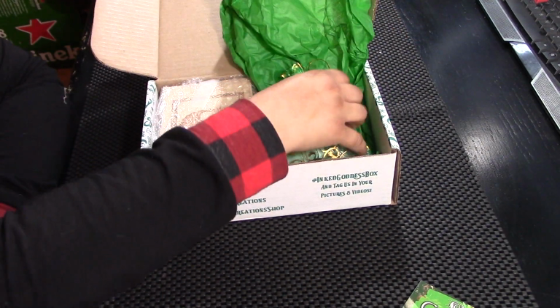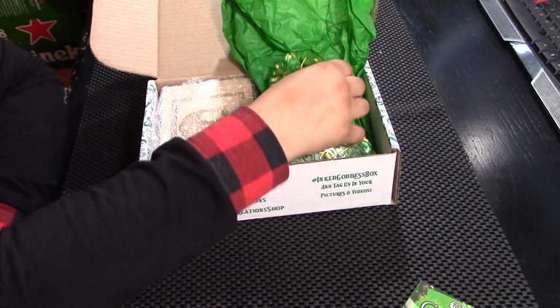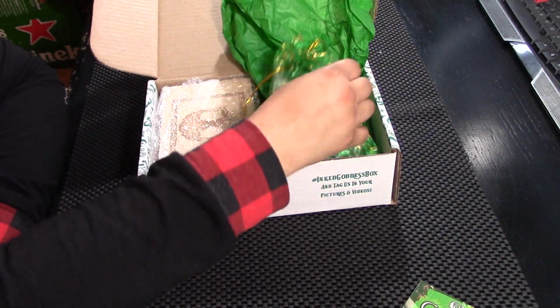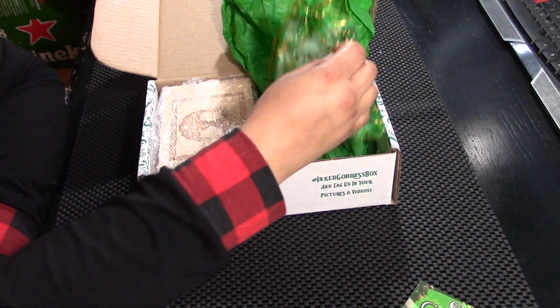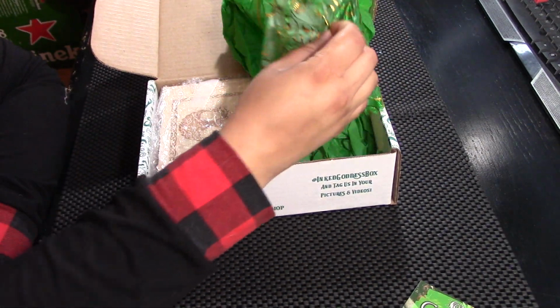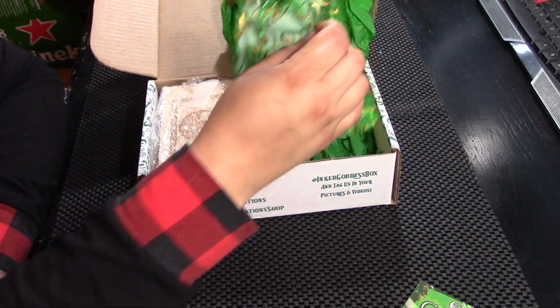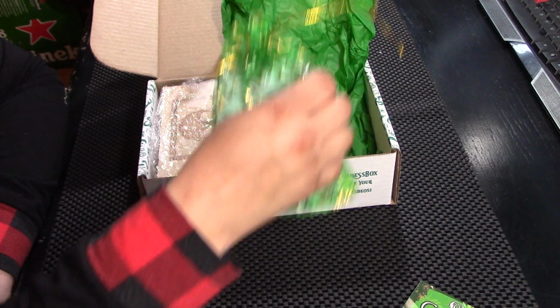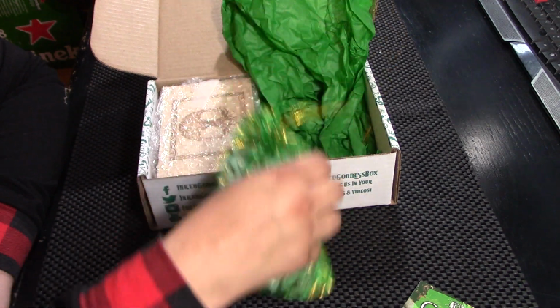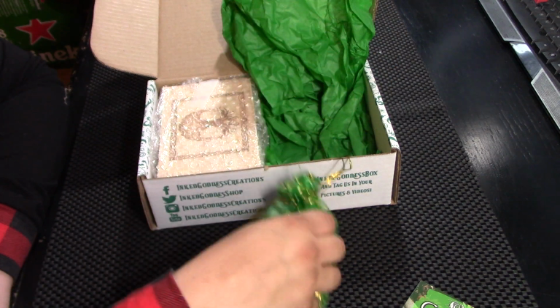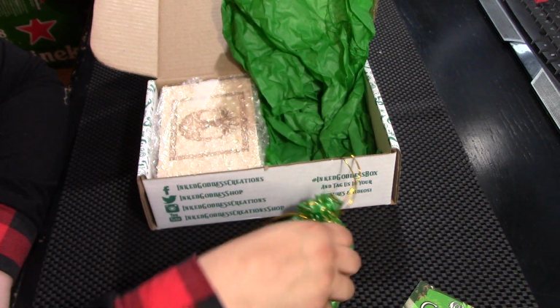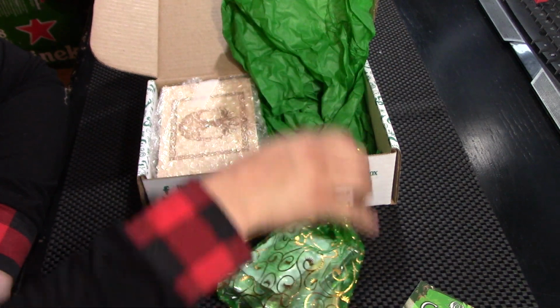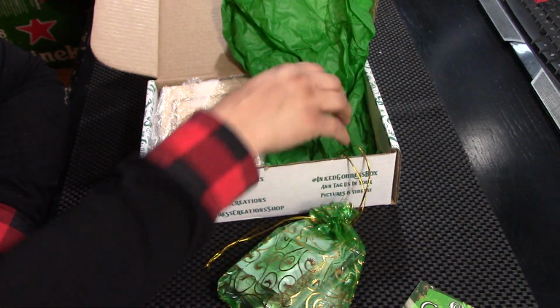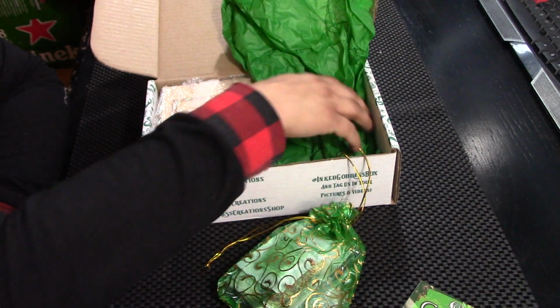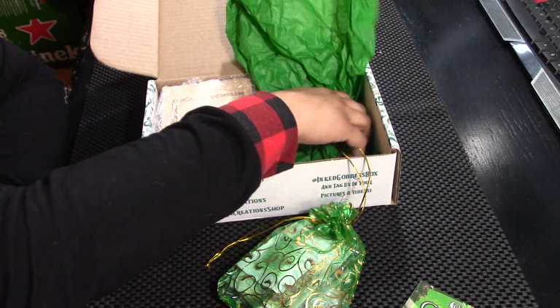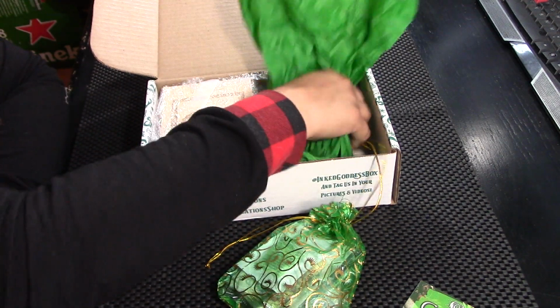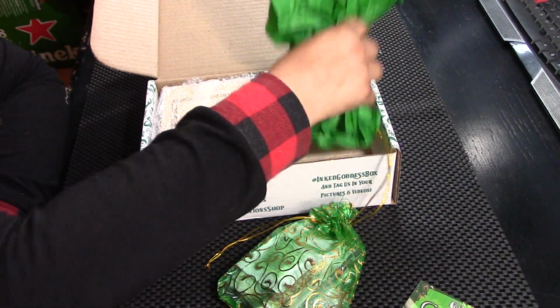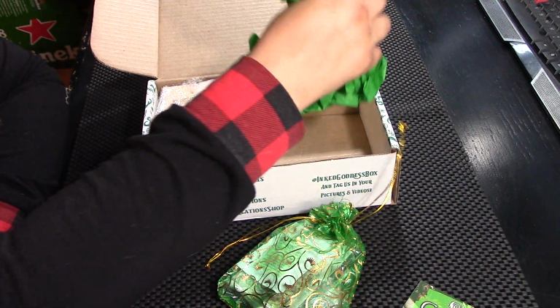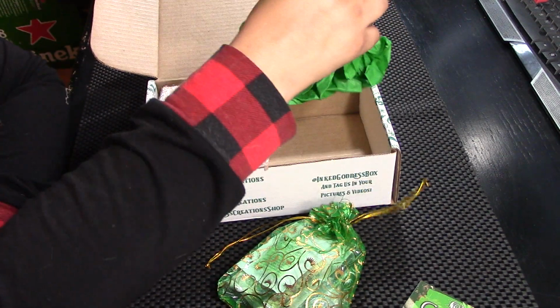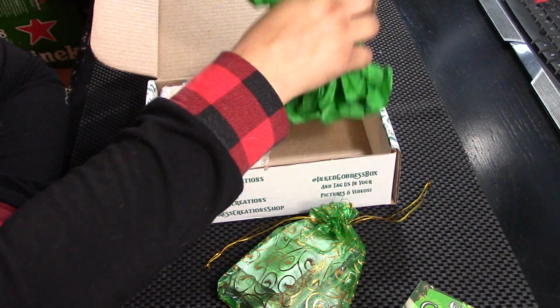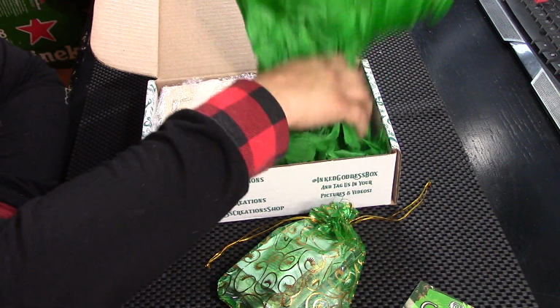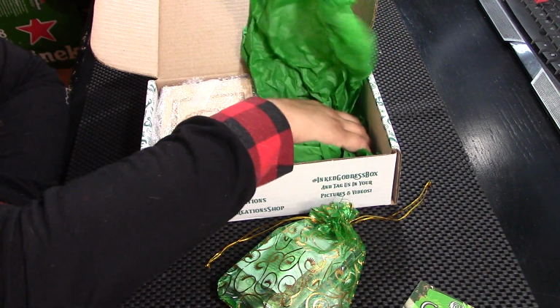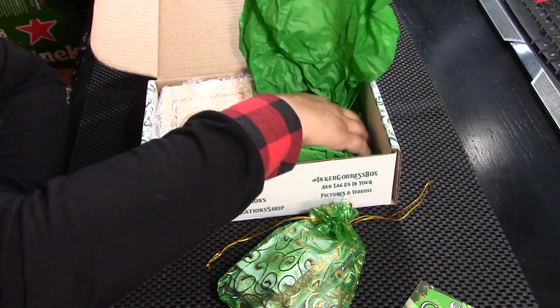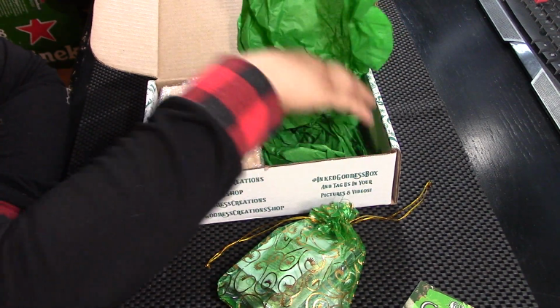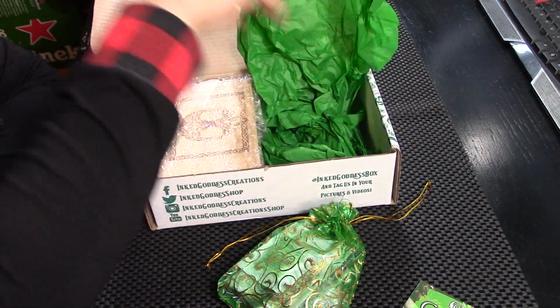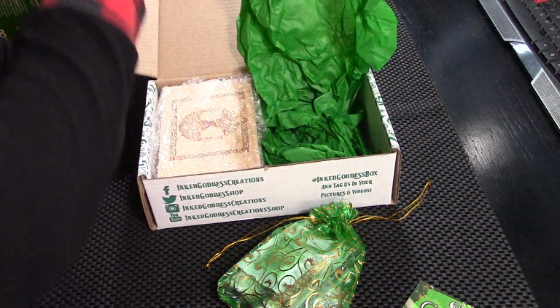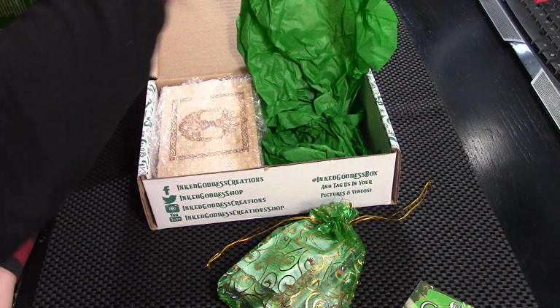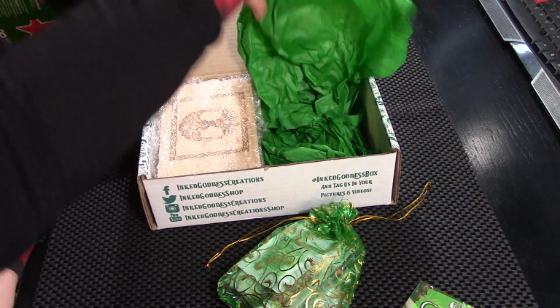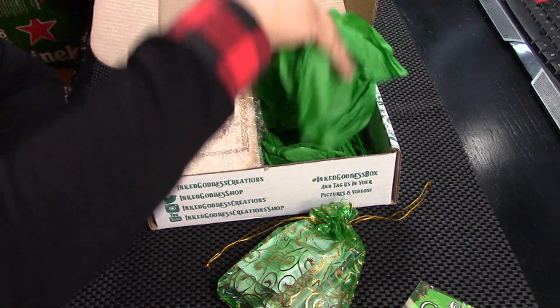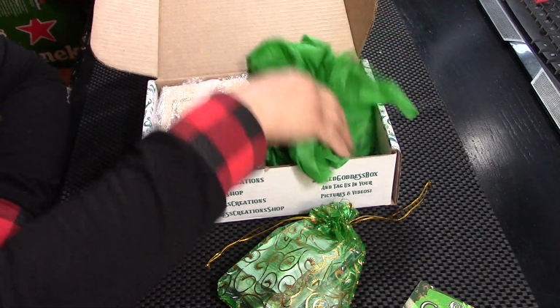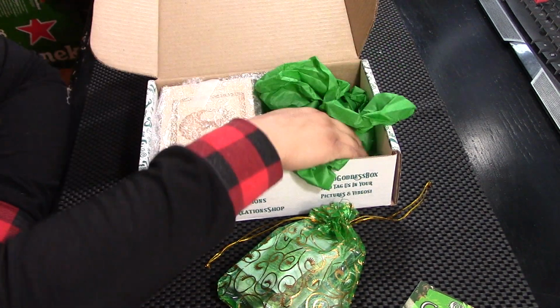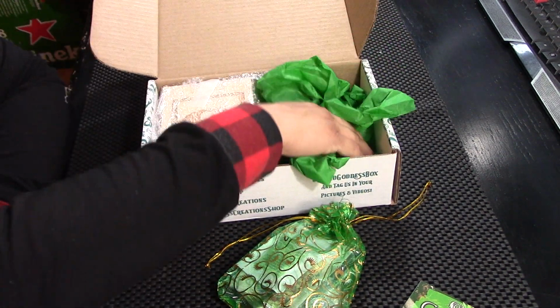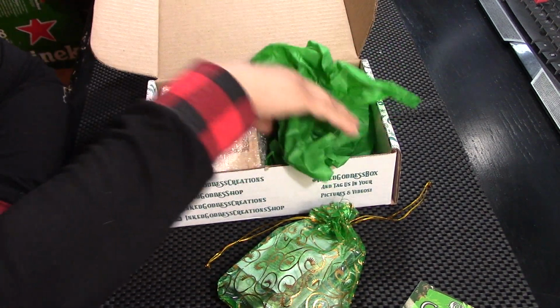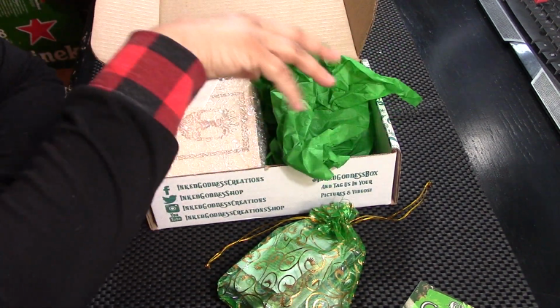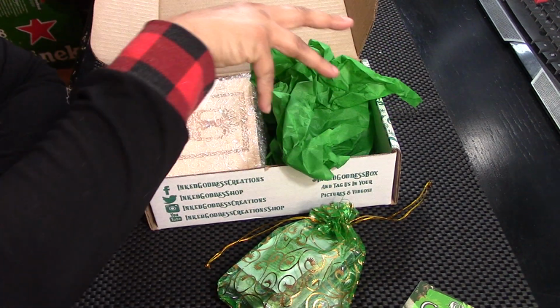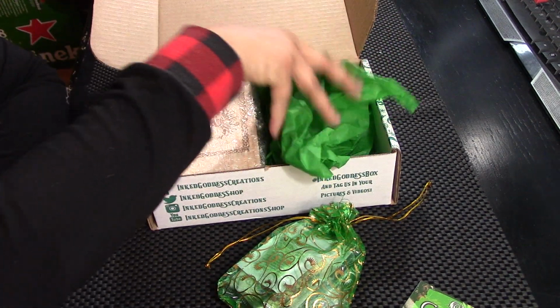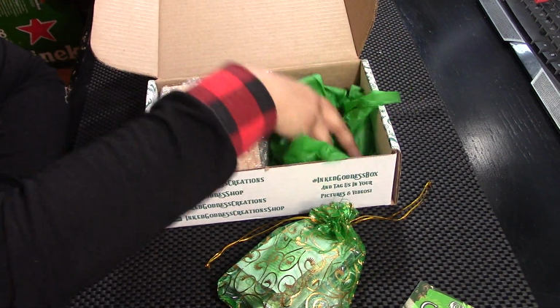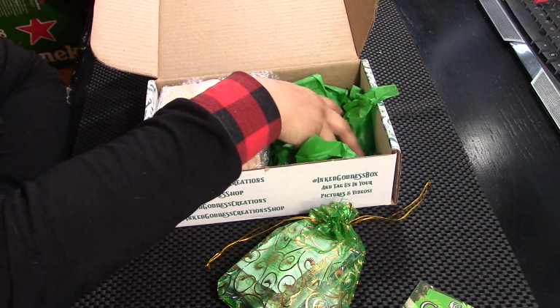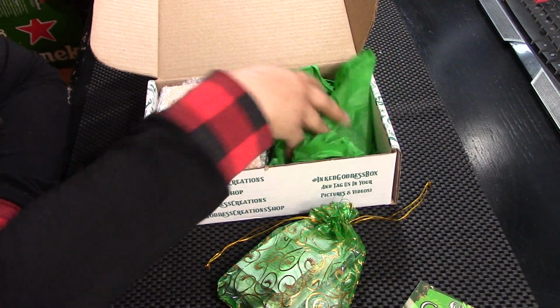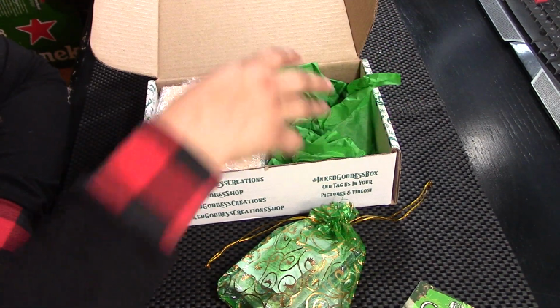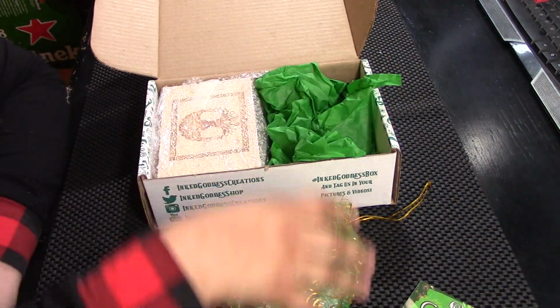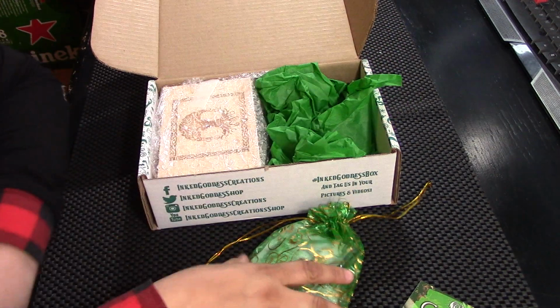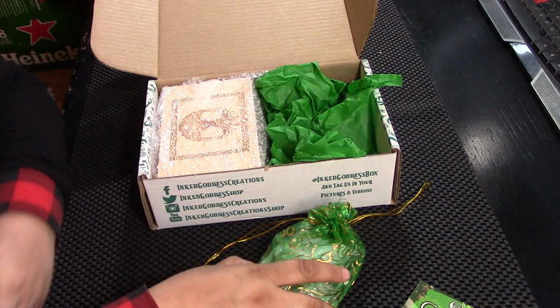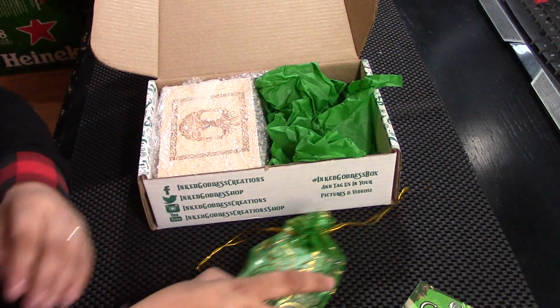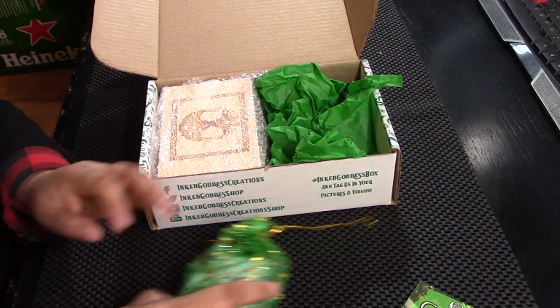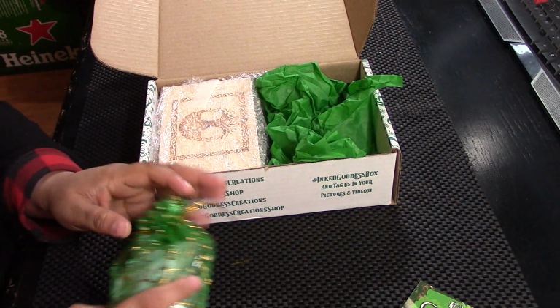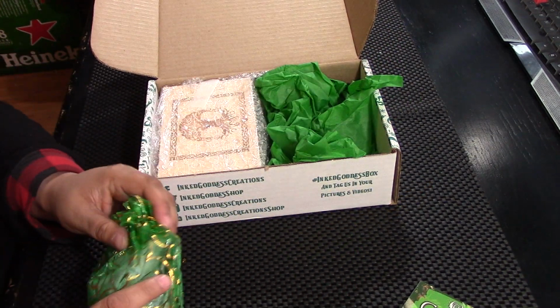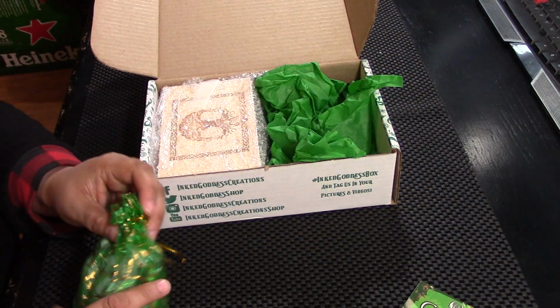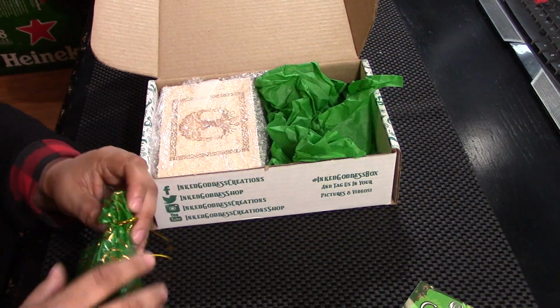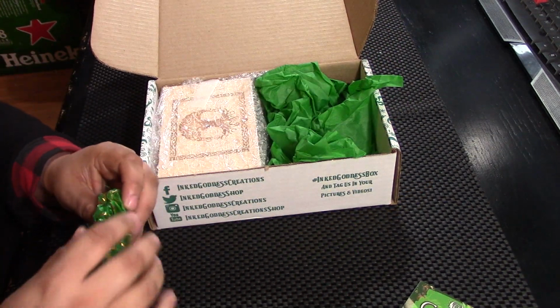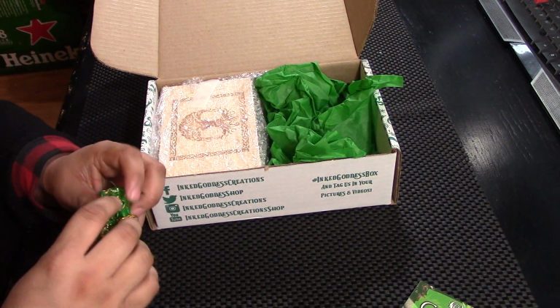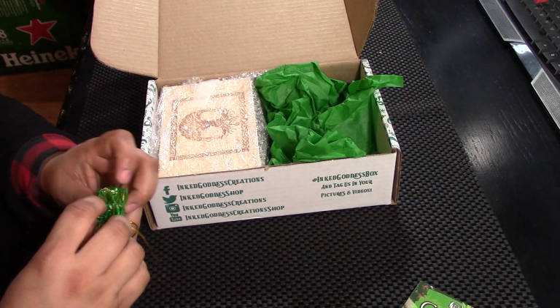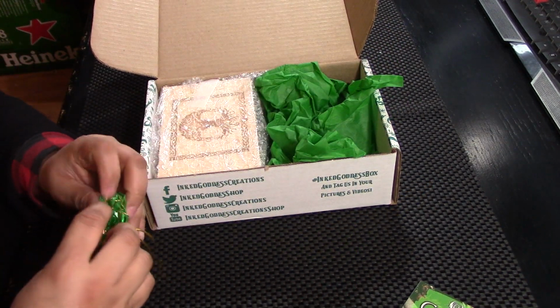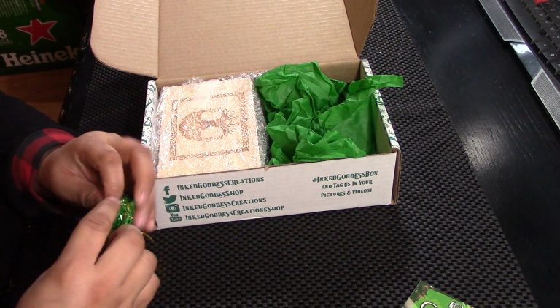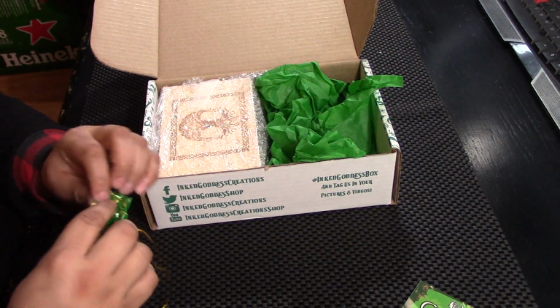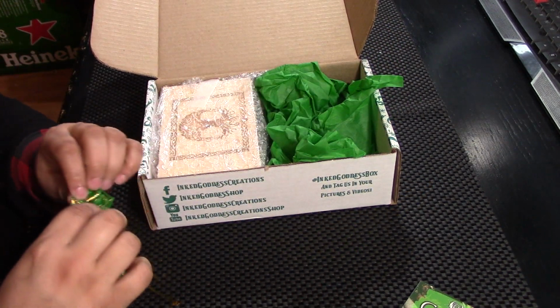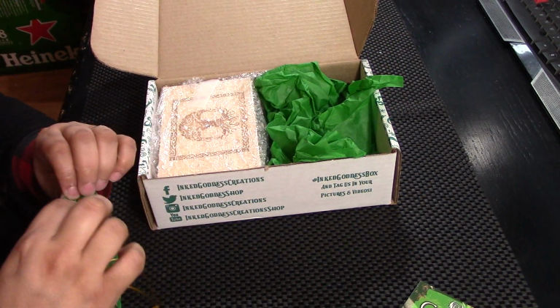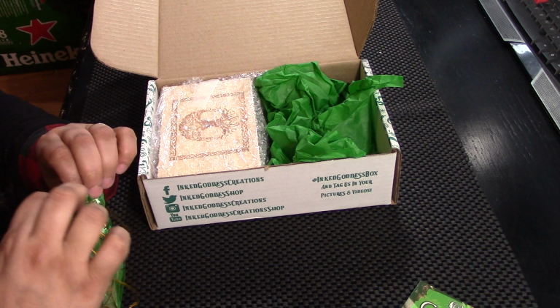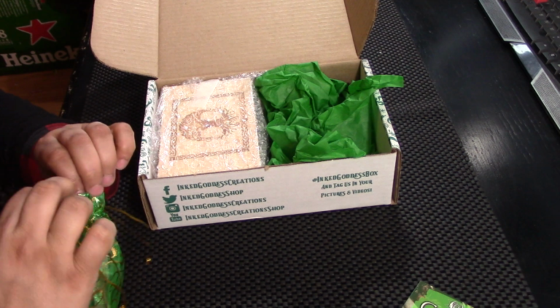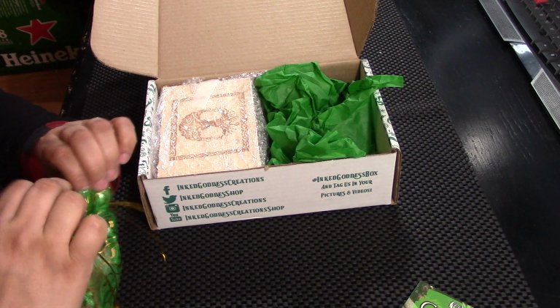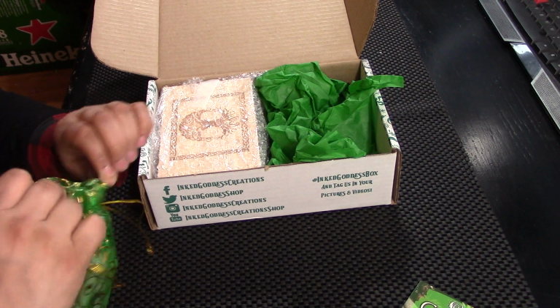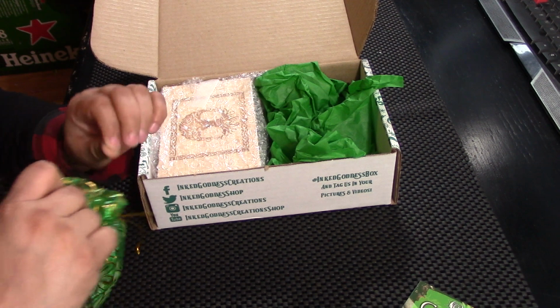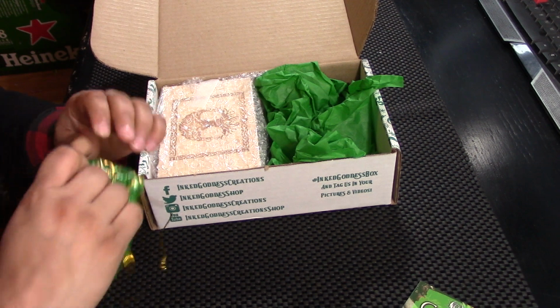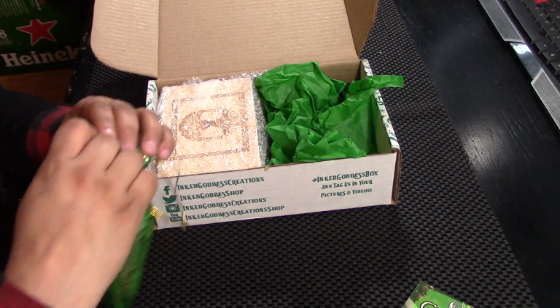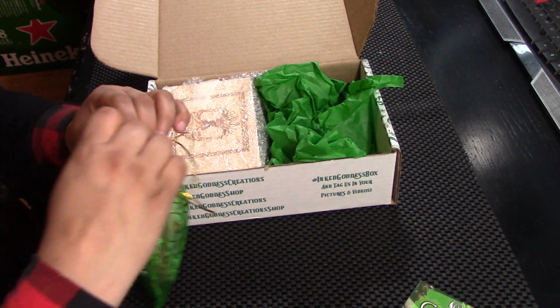I've got a bag here. It's full of goodies.